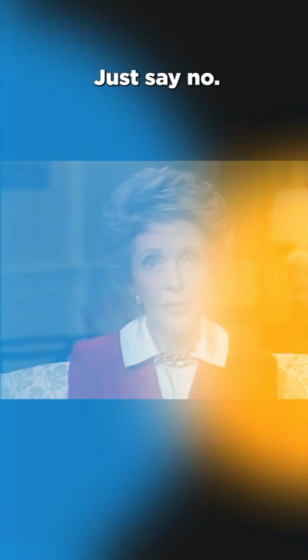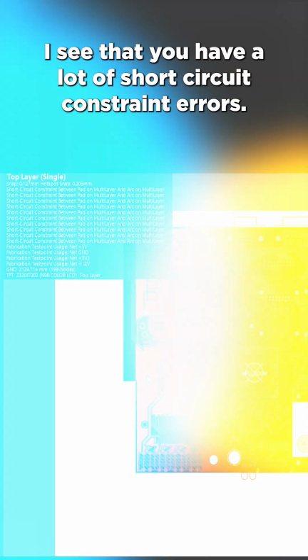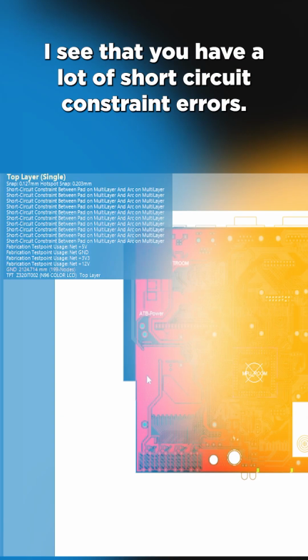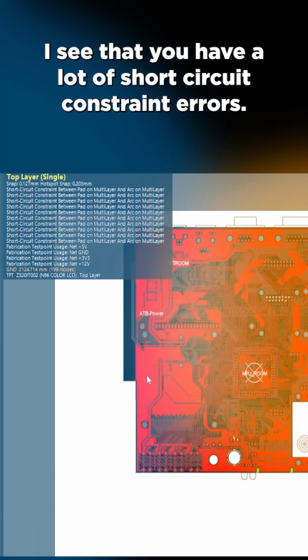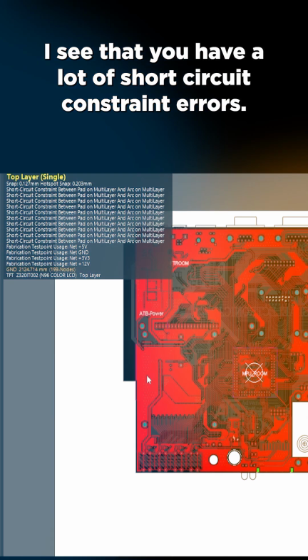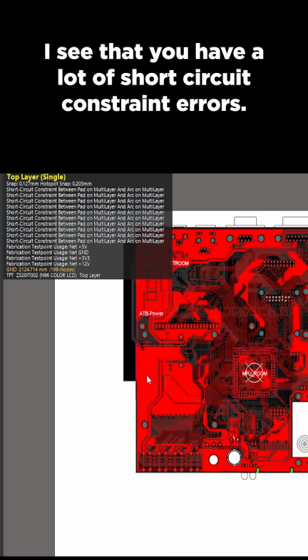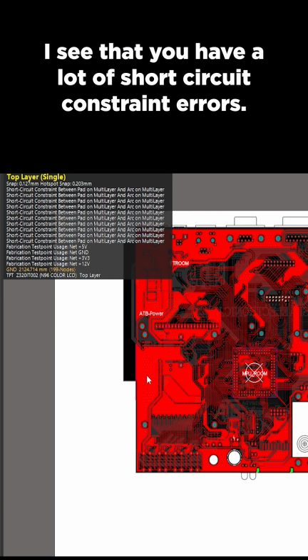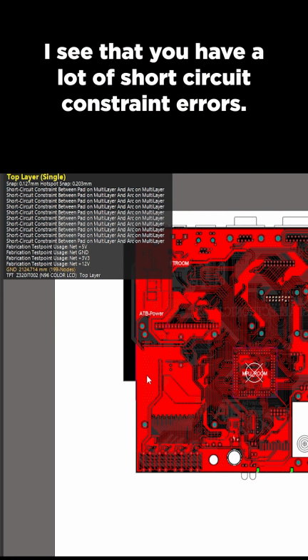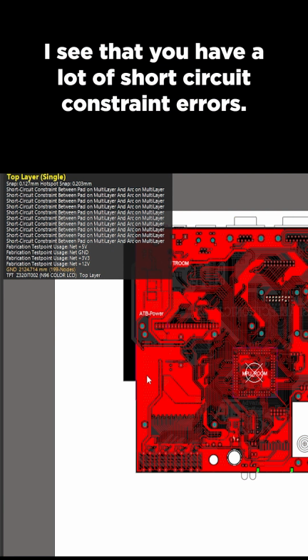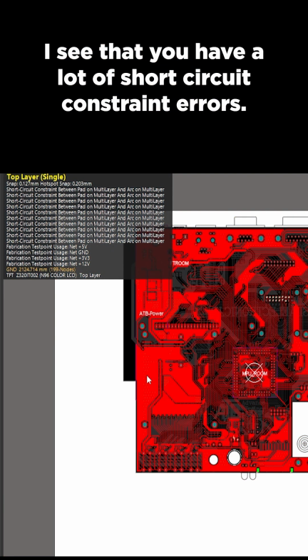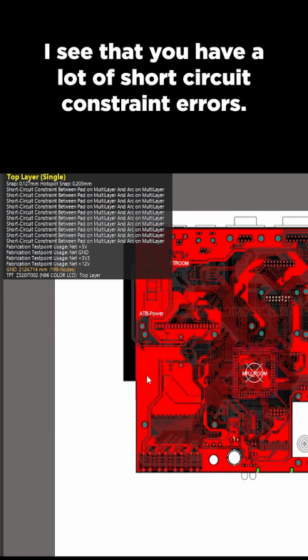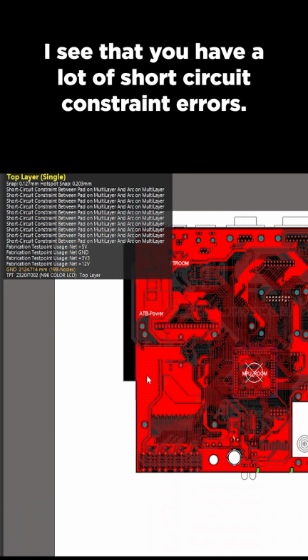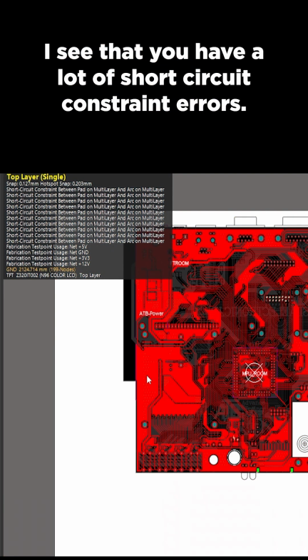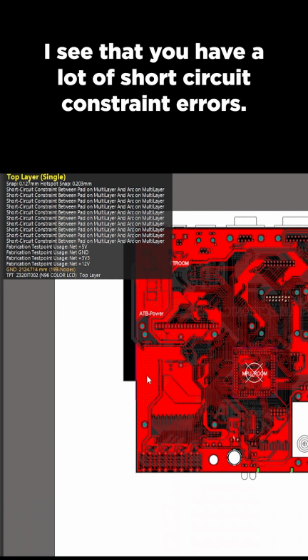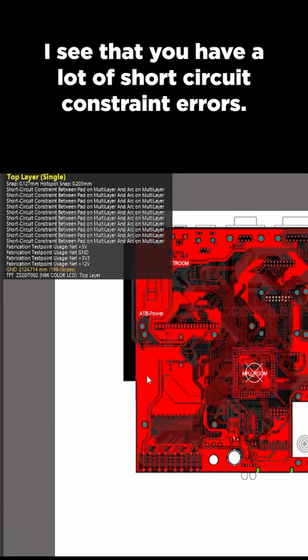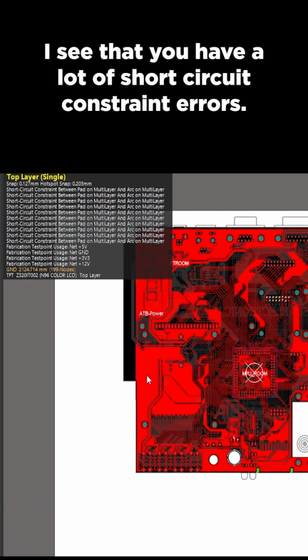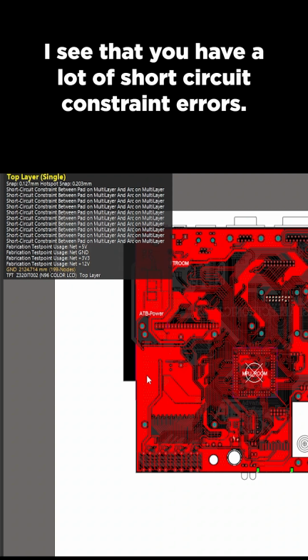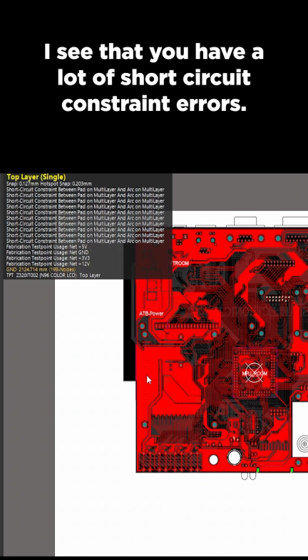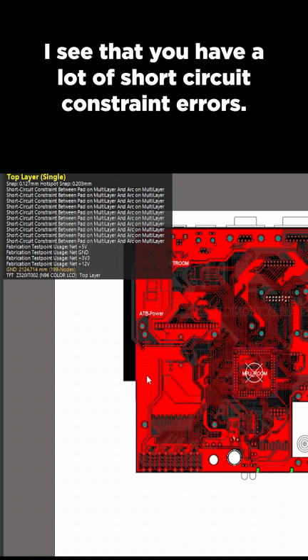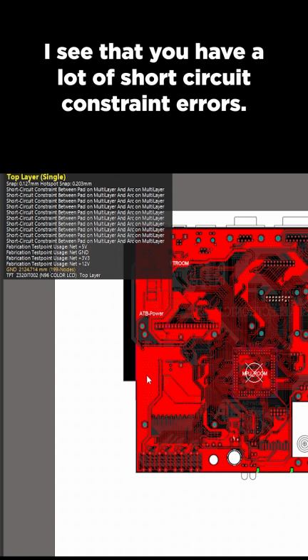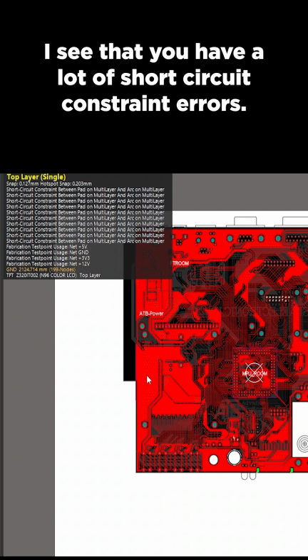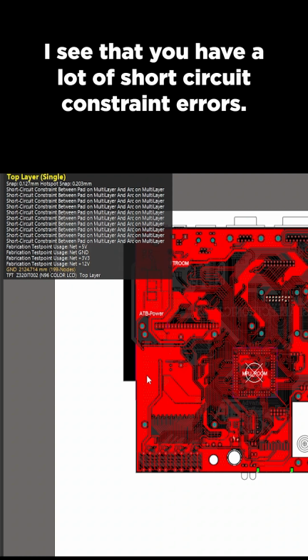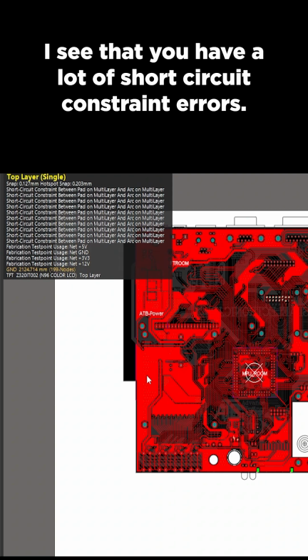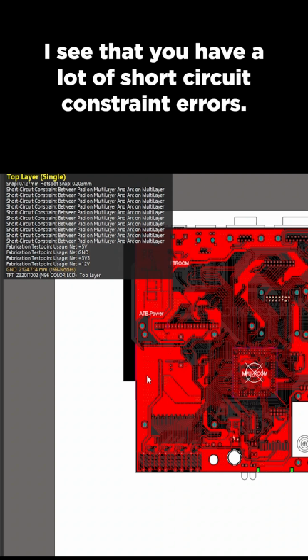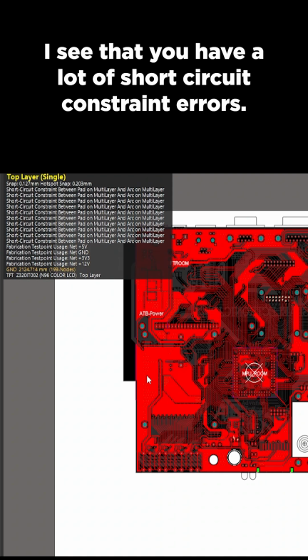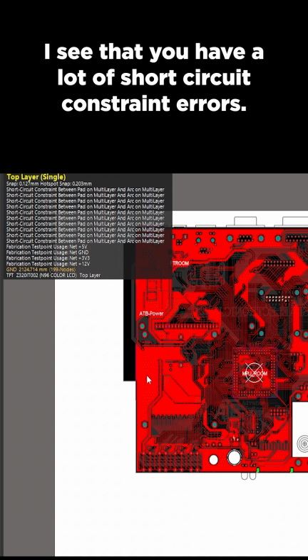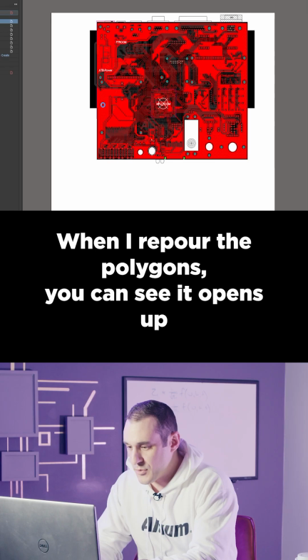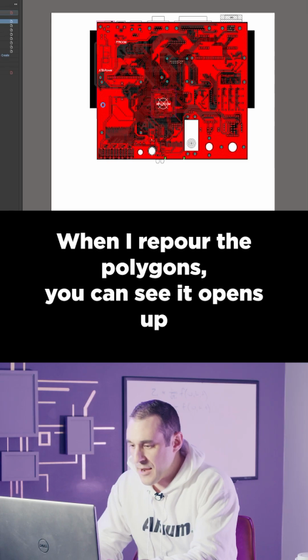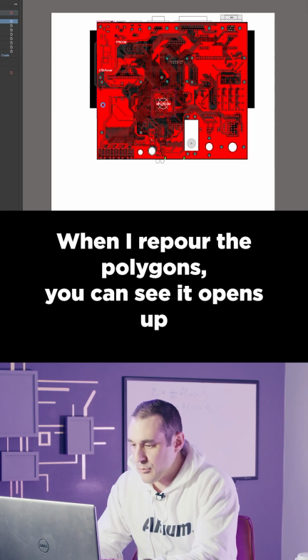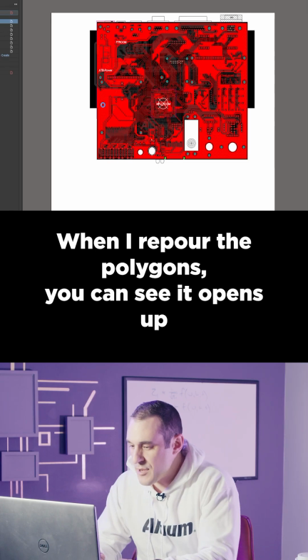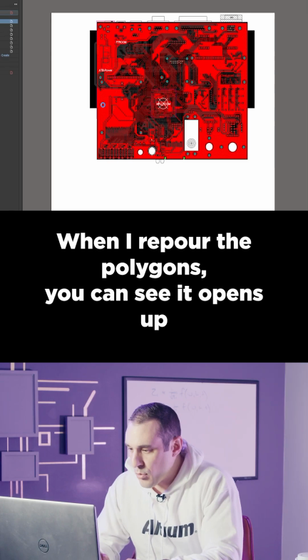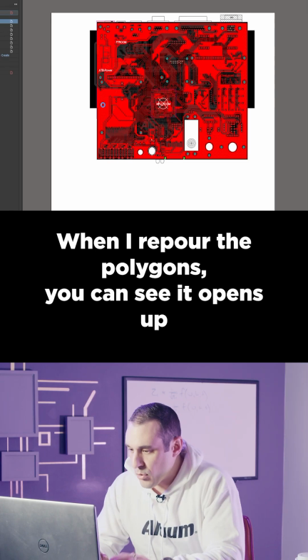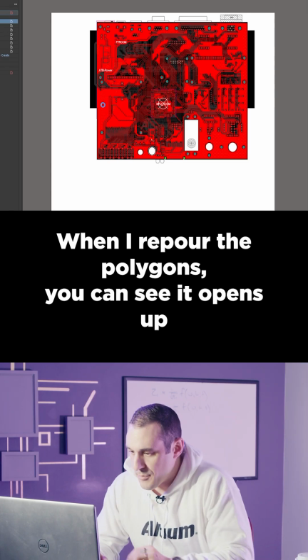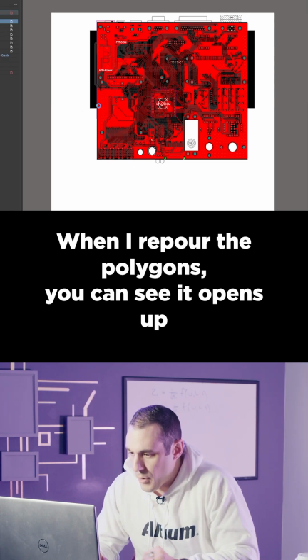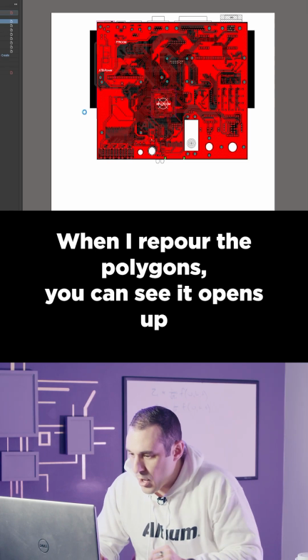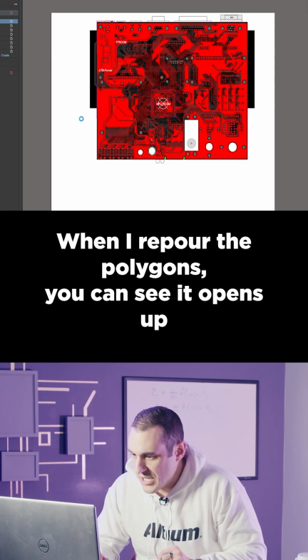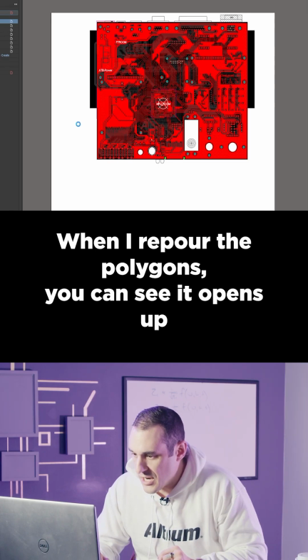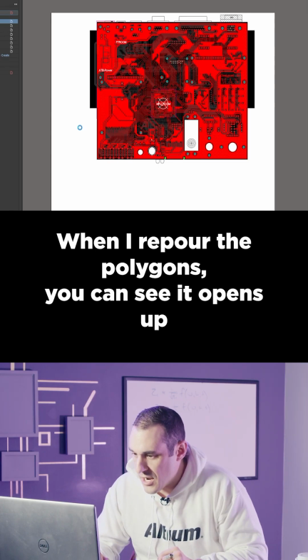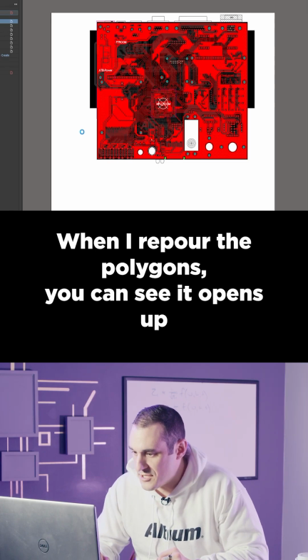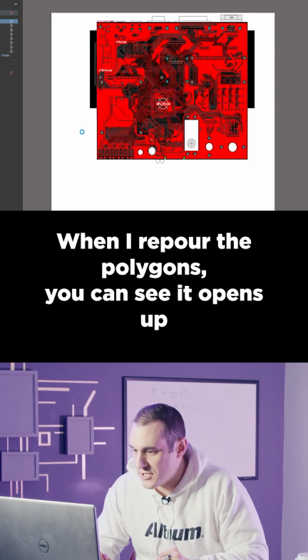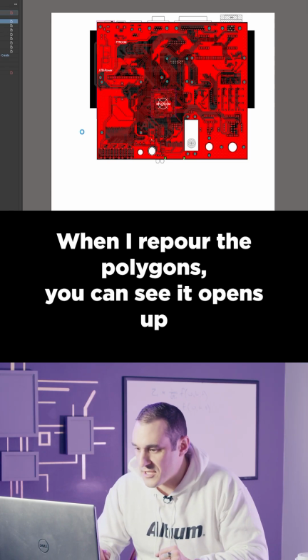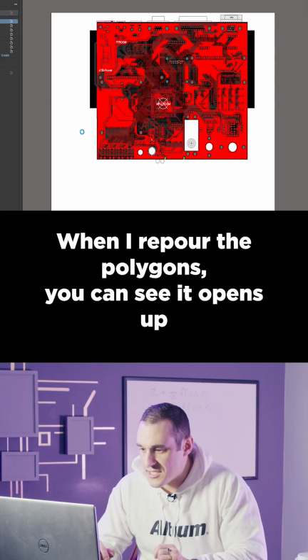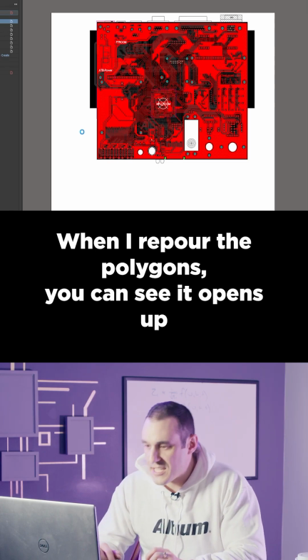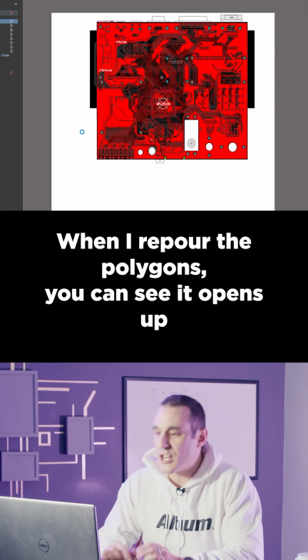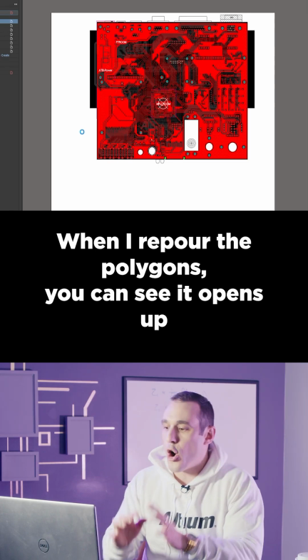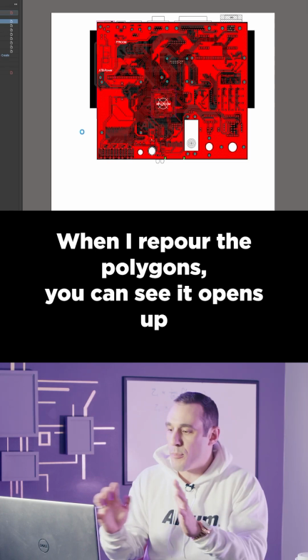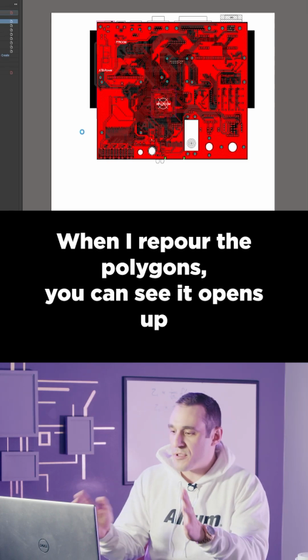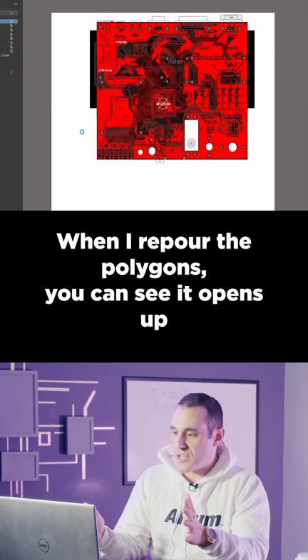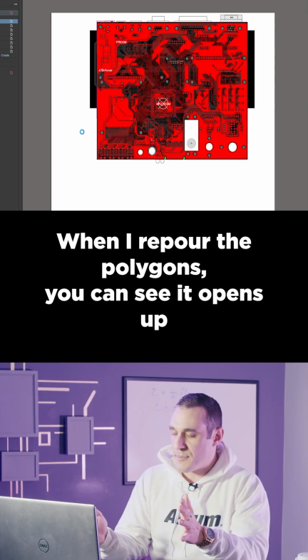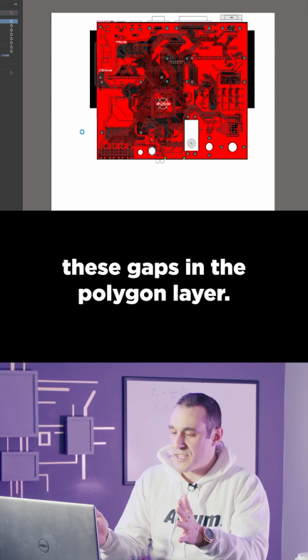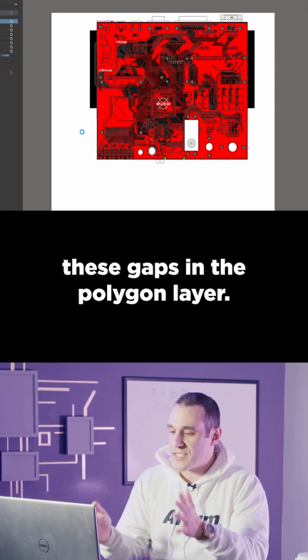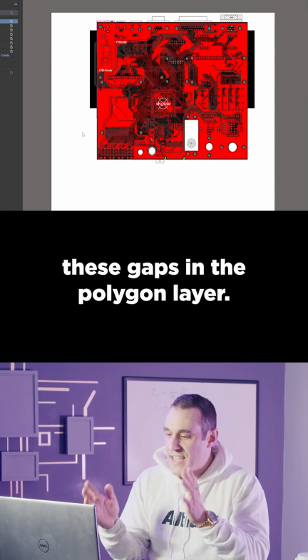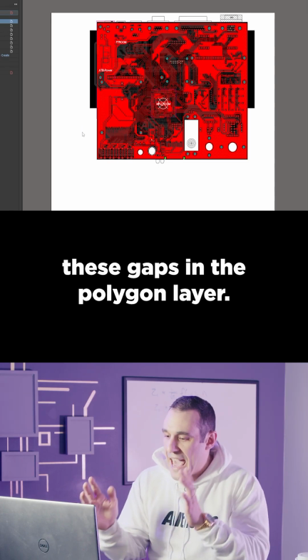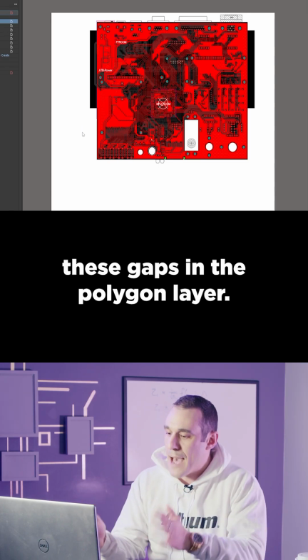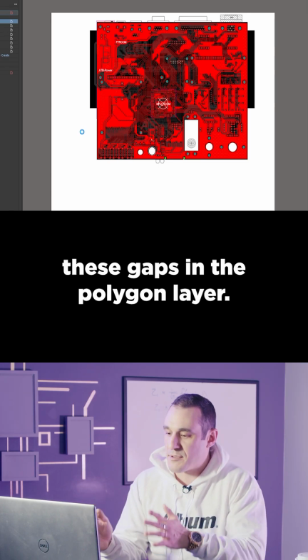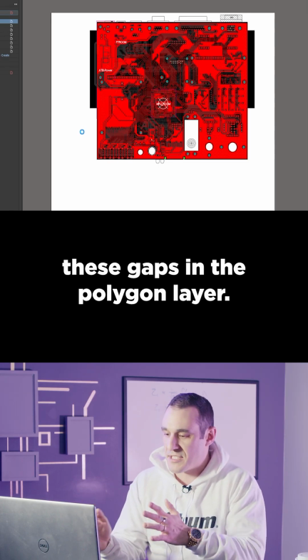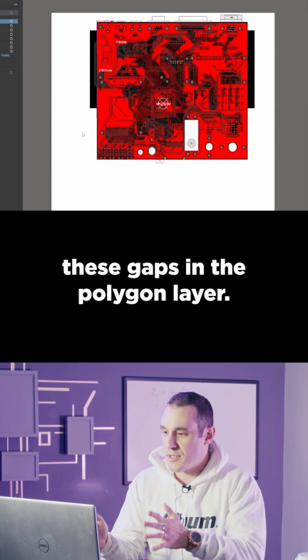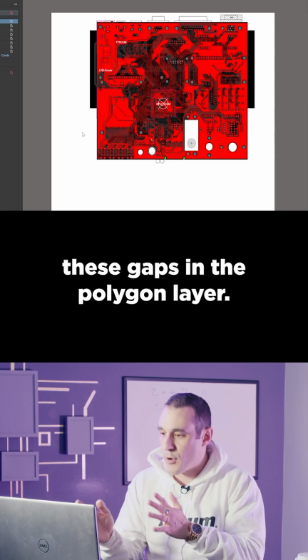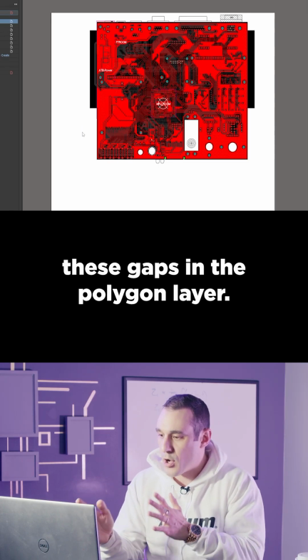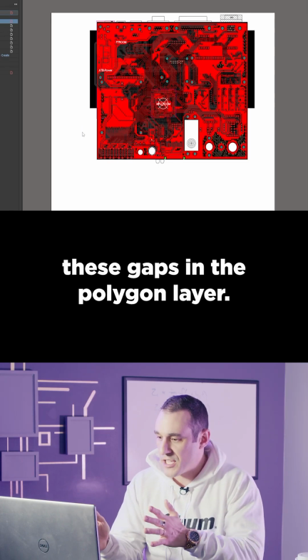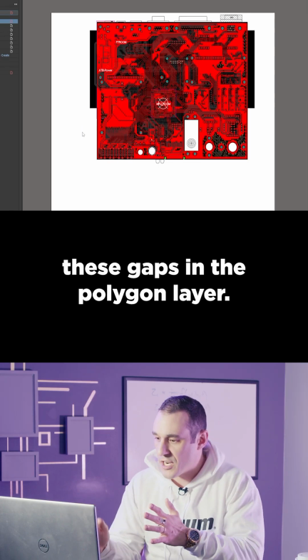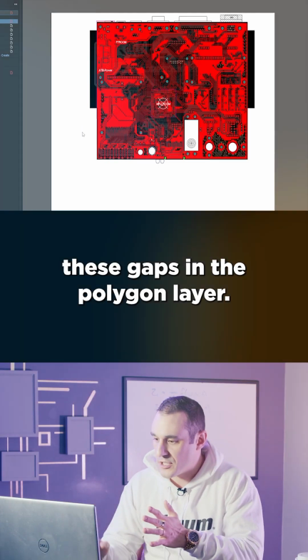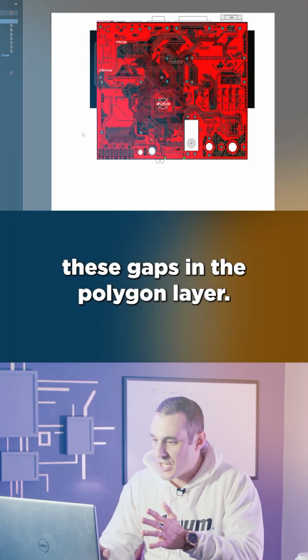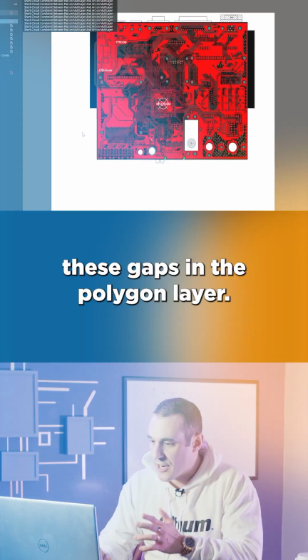I see that you have a lot of short circuit constraint errors. When I re-pour the polygons, you can see it opens up these gaps in the polygon layer.